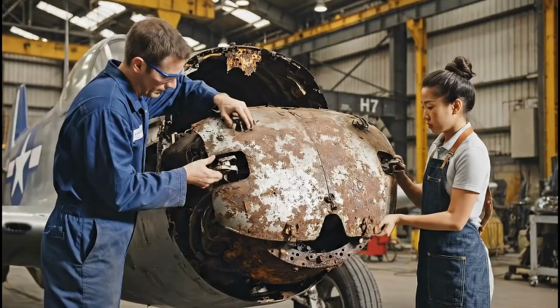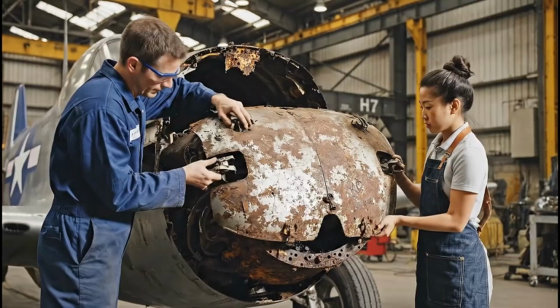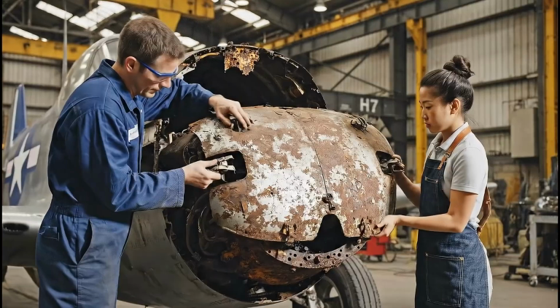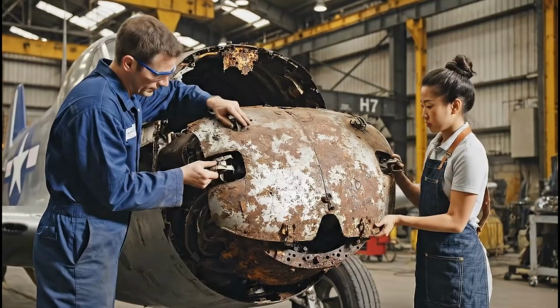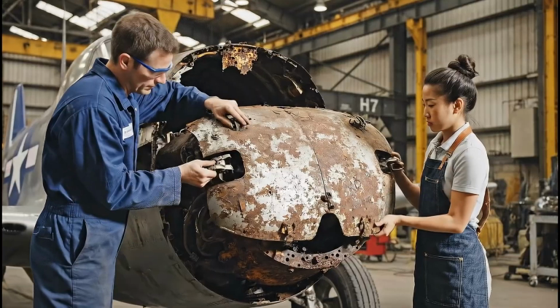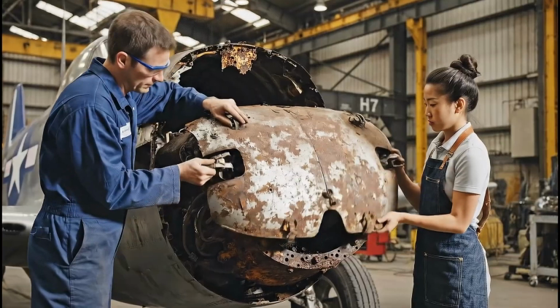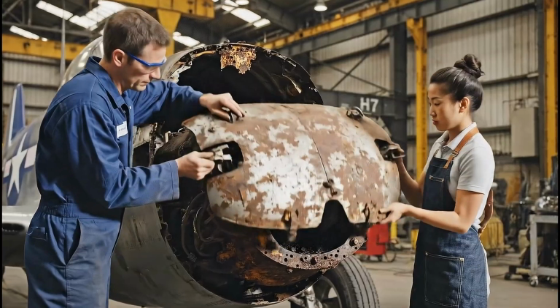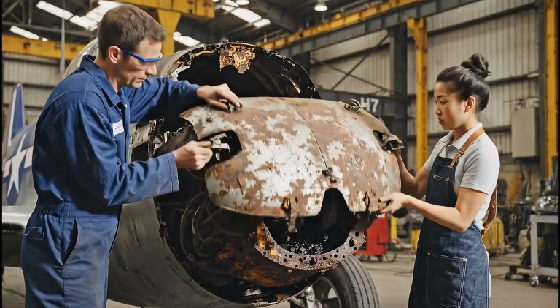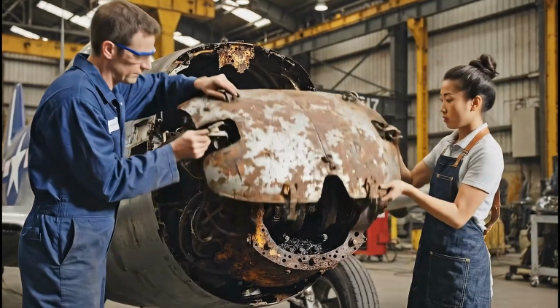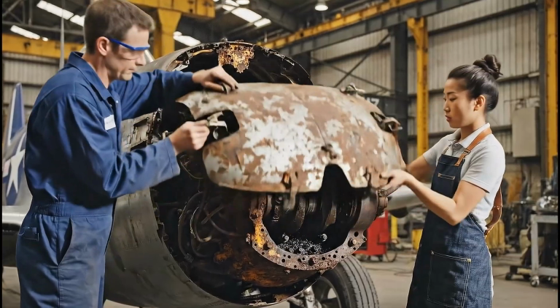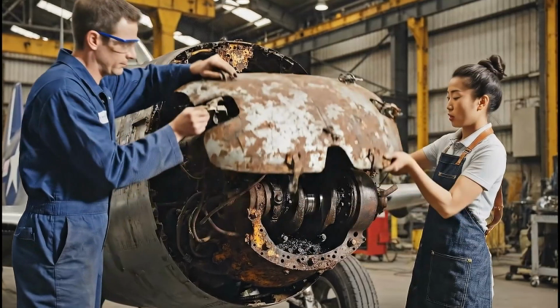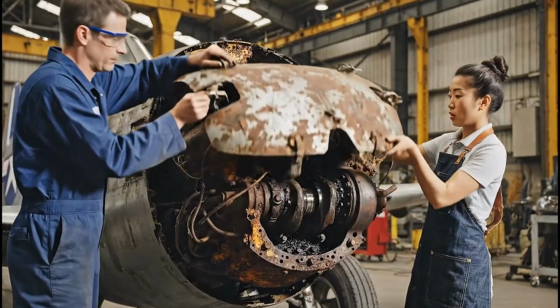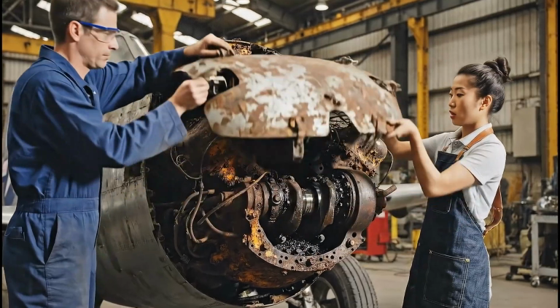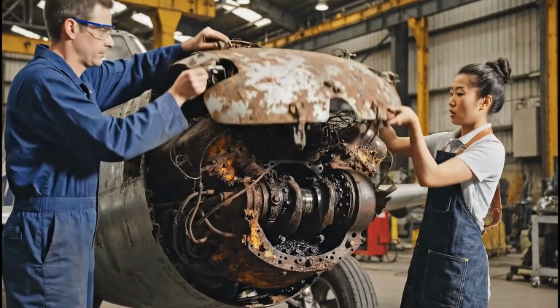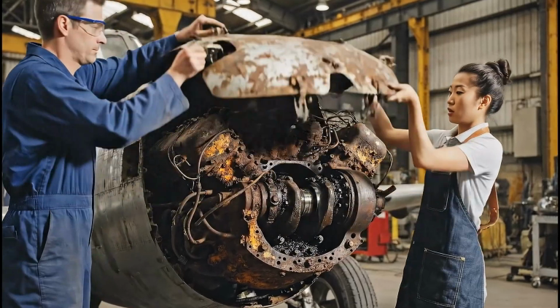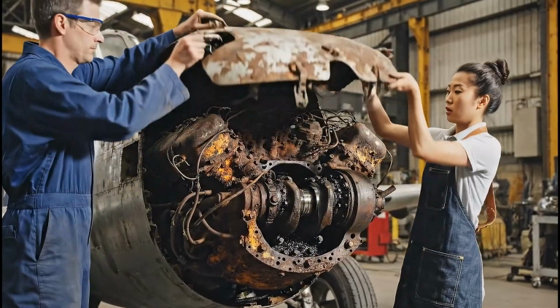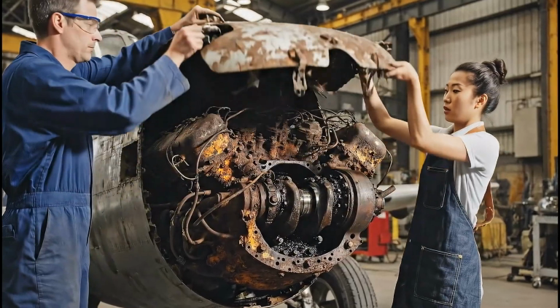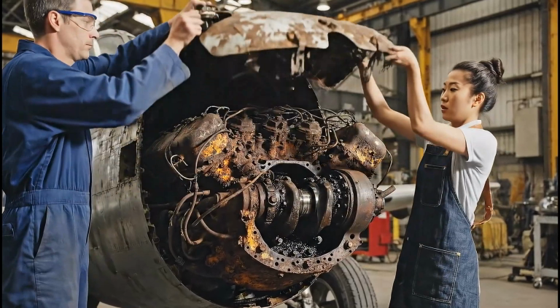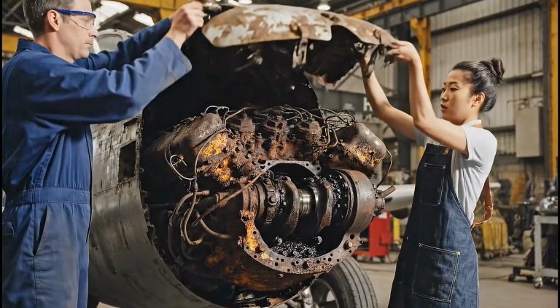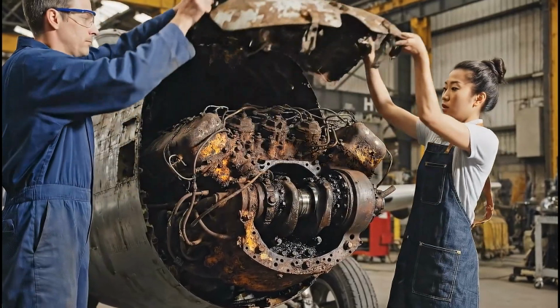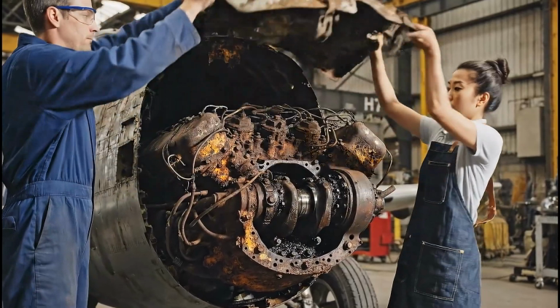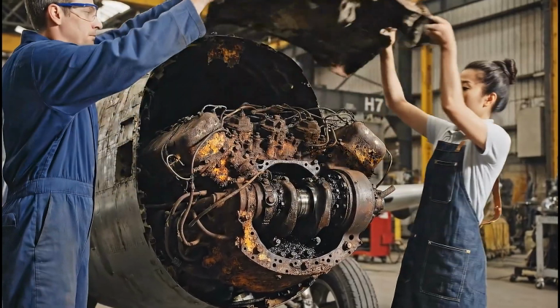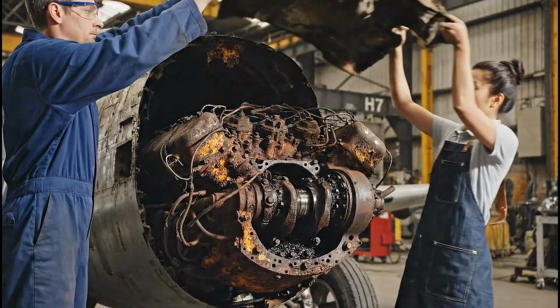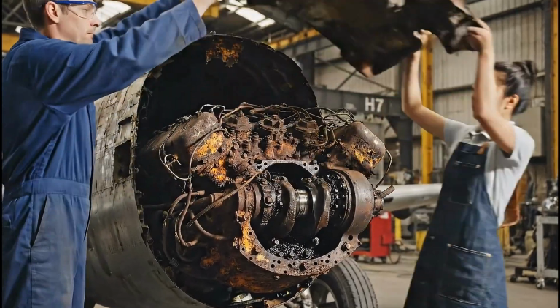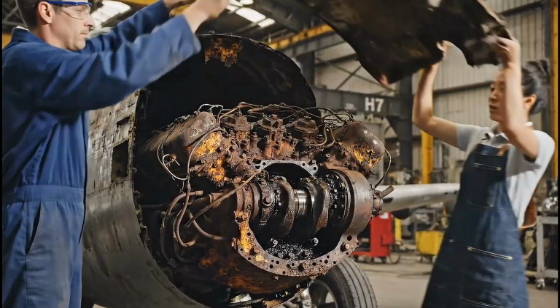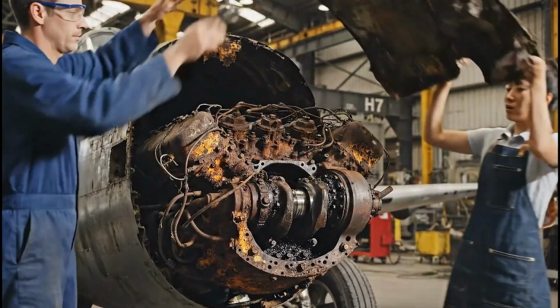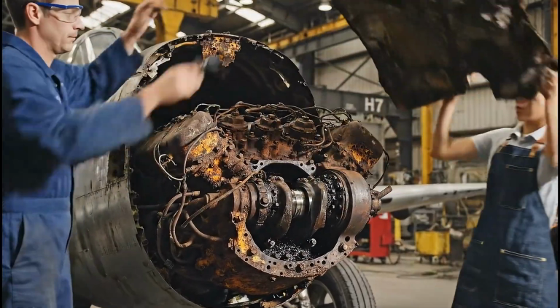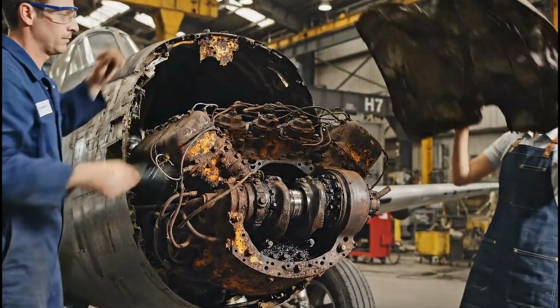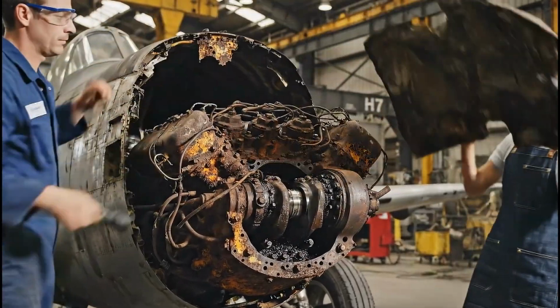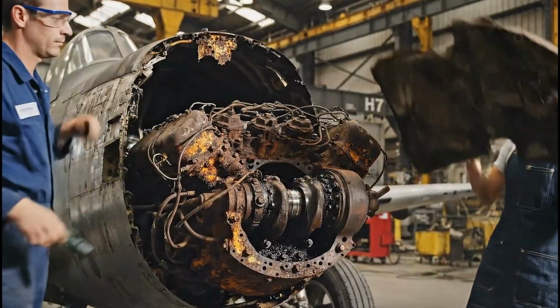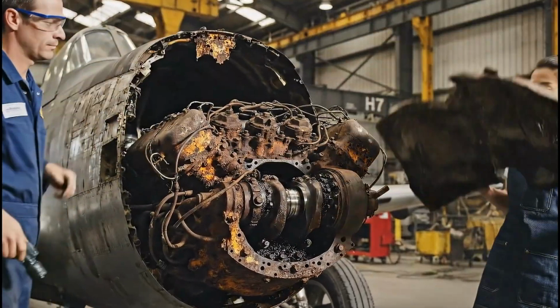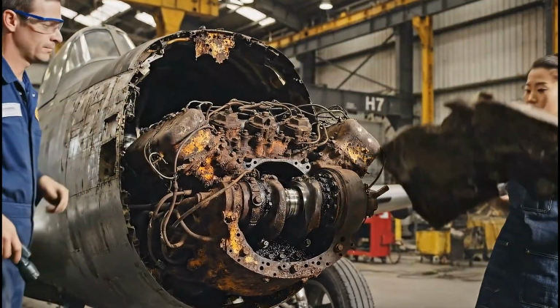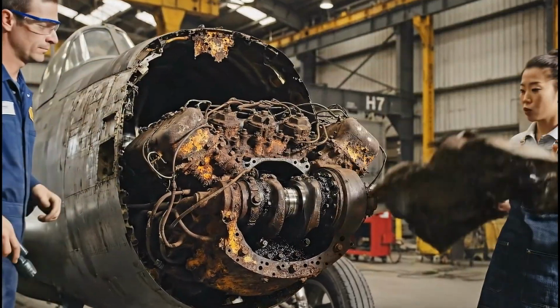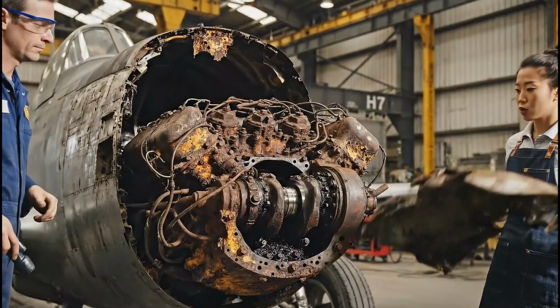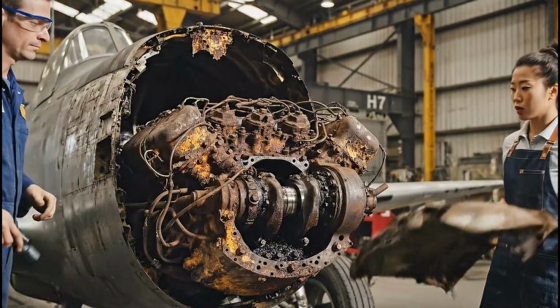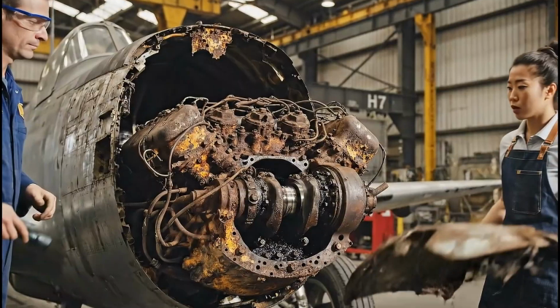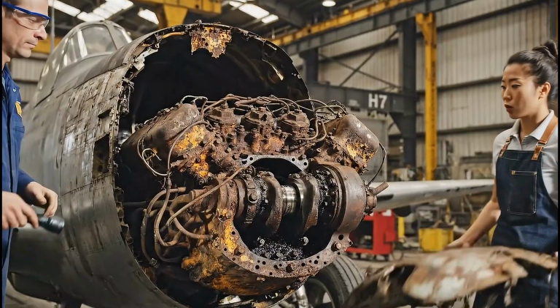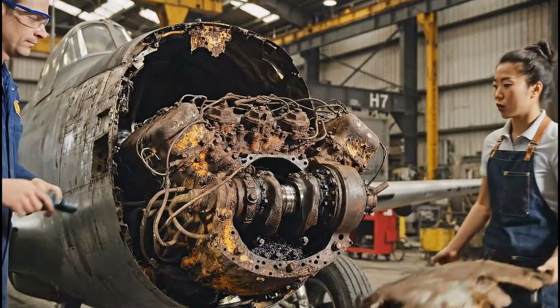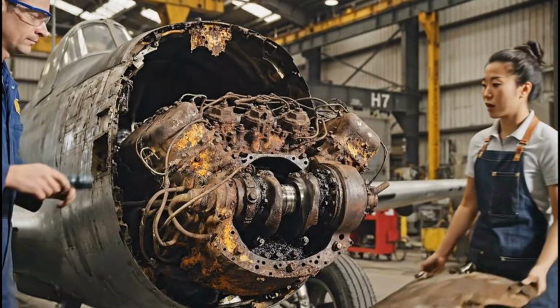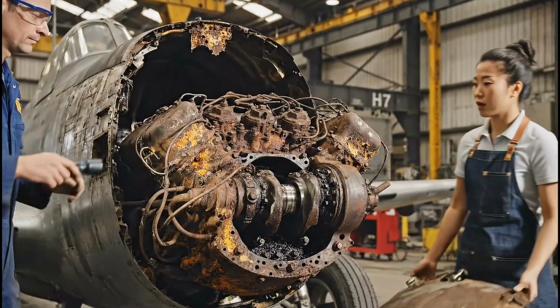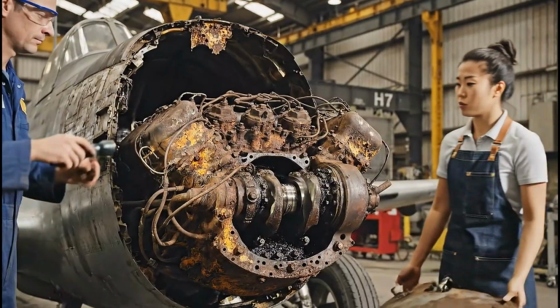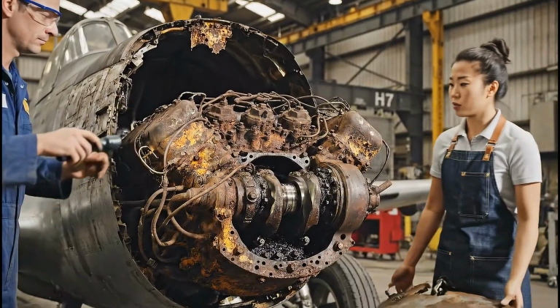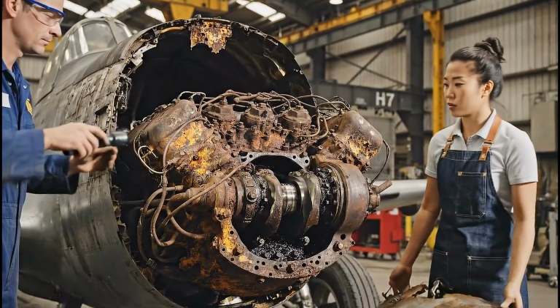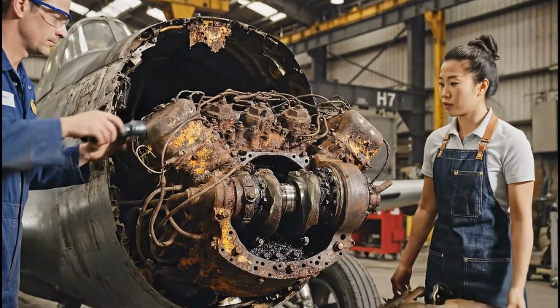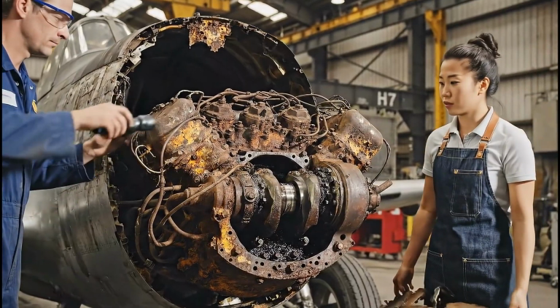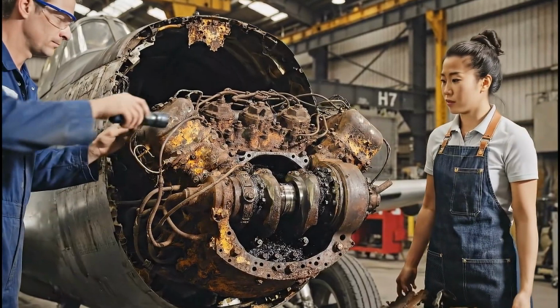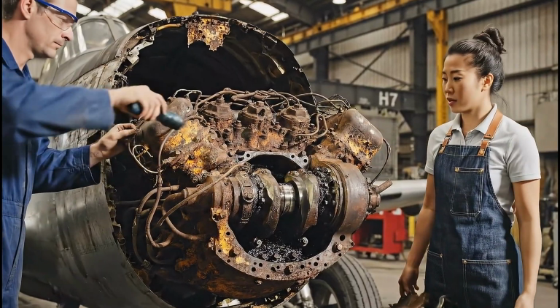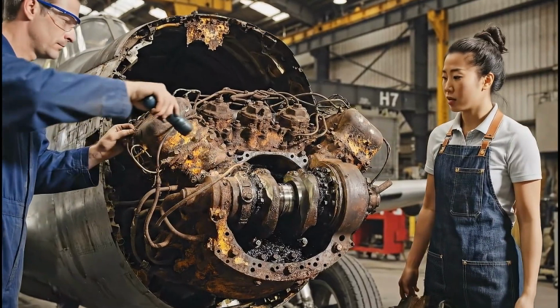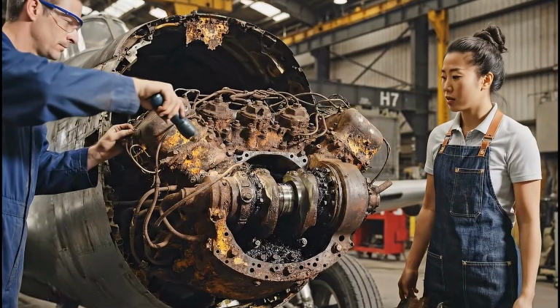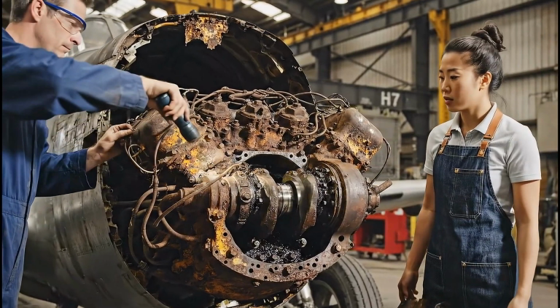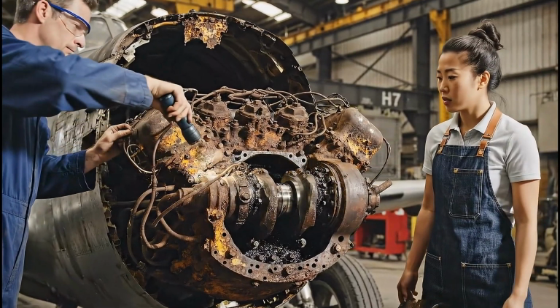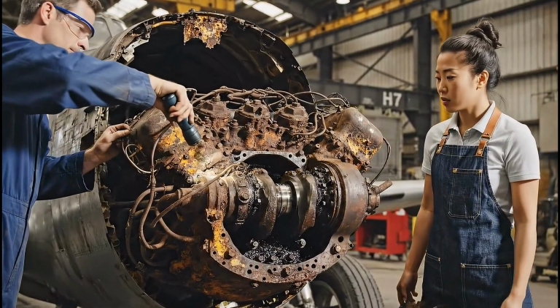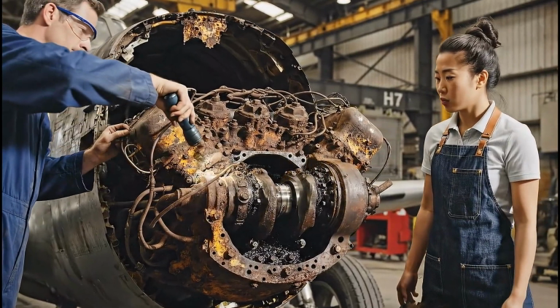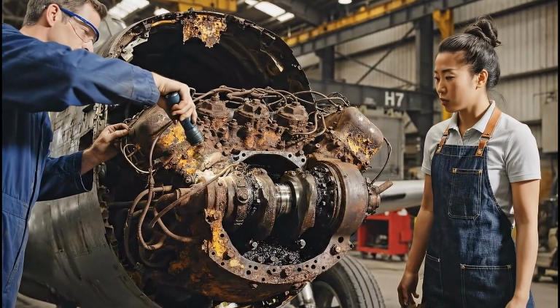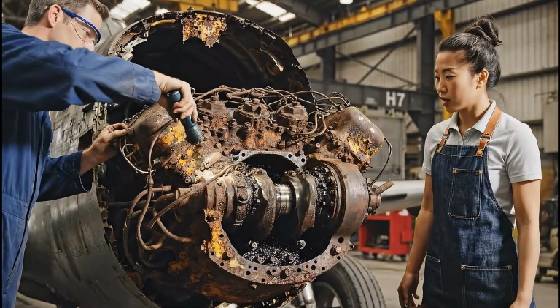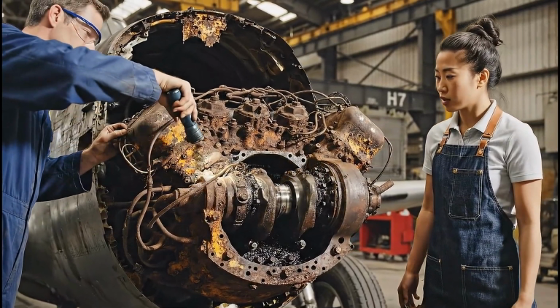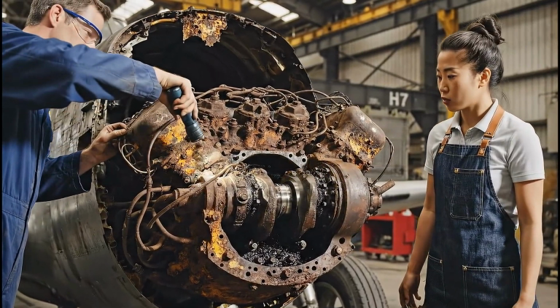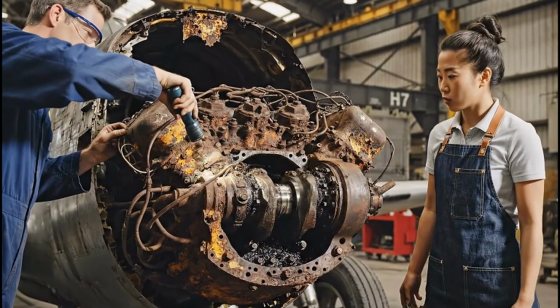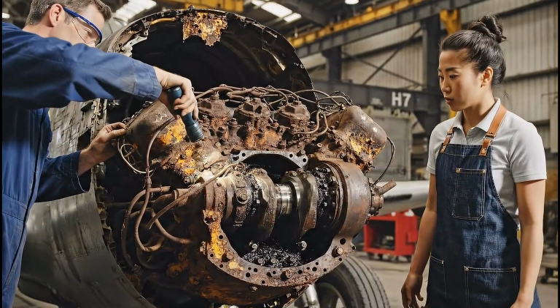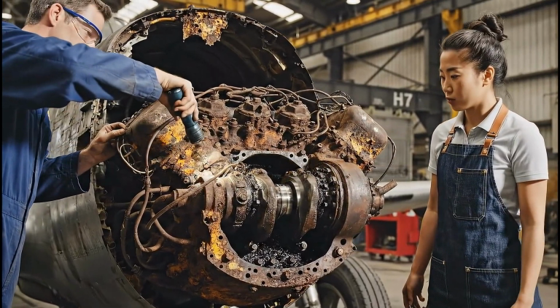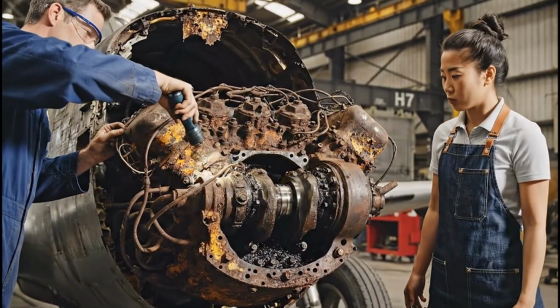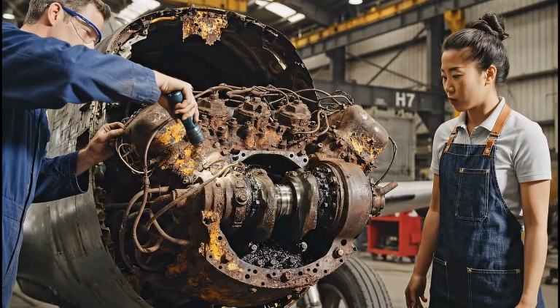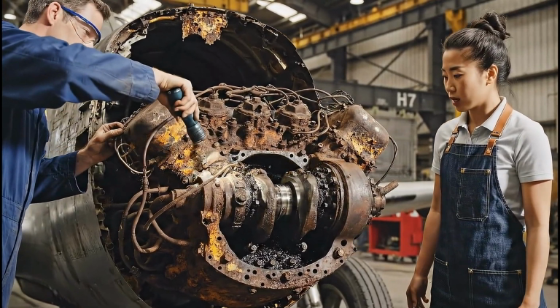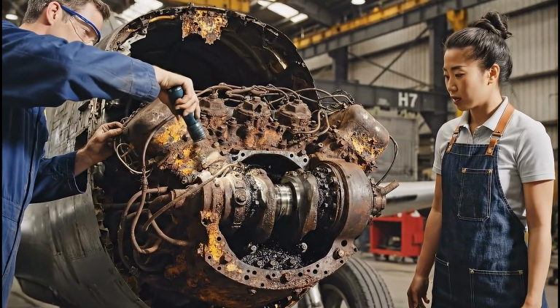Look at the state of this block. The corrosion on the lower manifold is severe. We'll need to soak this for weeks.